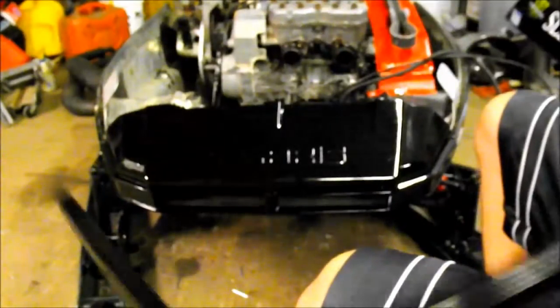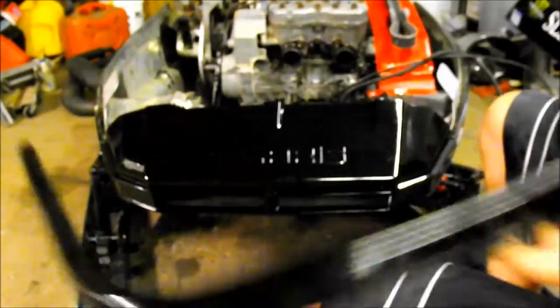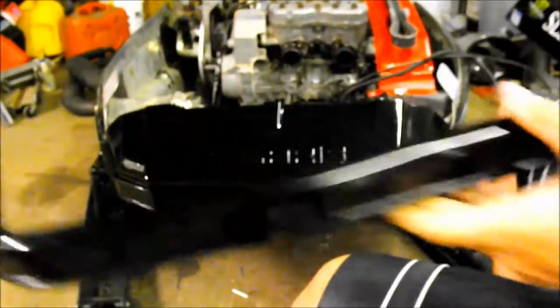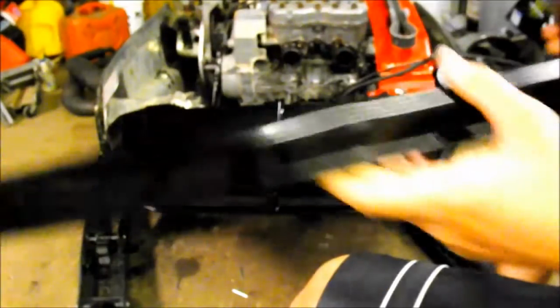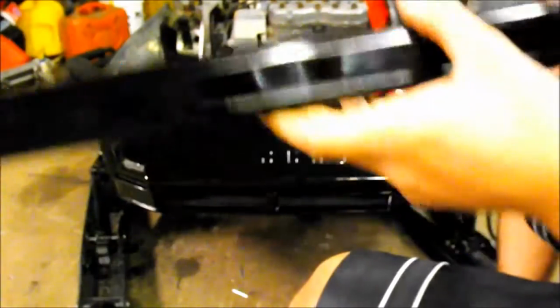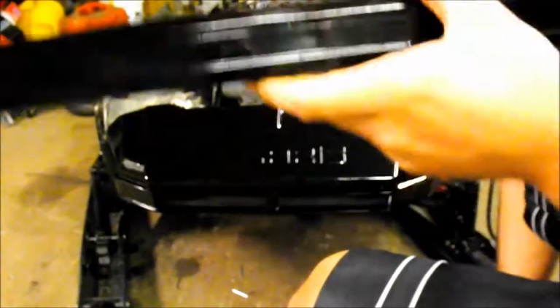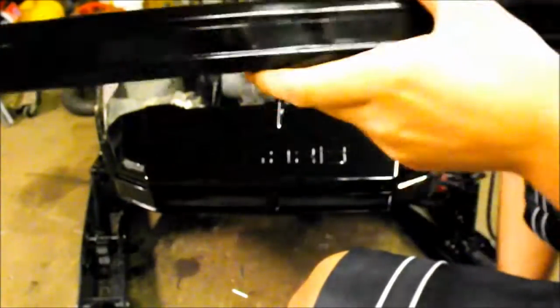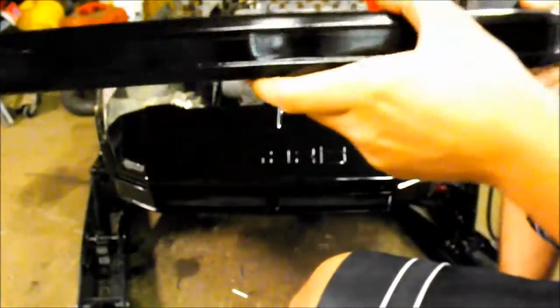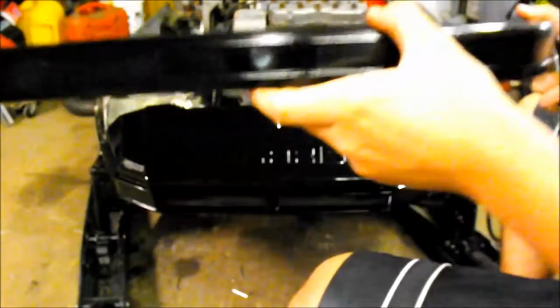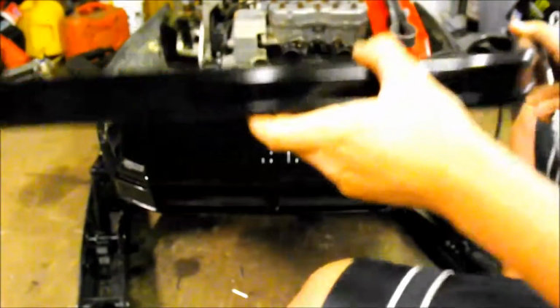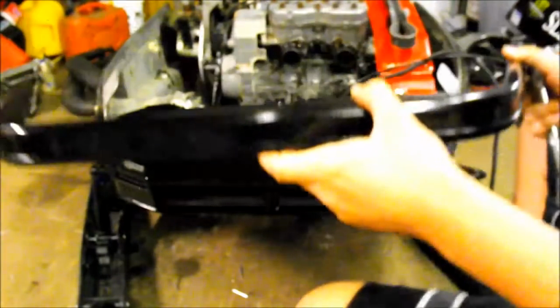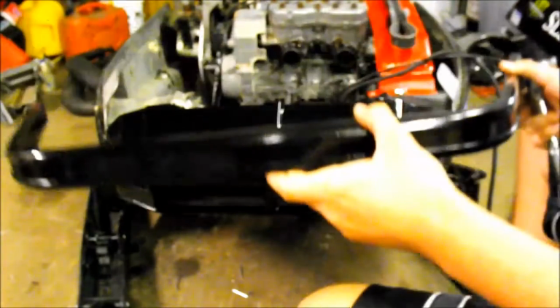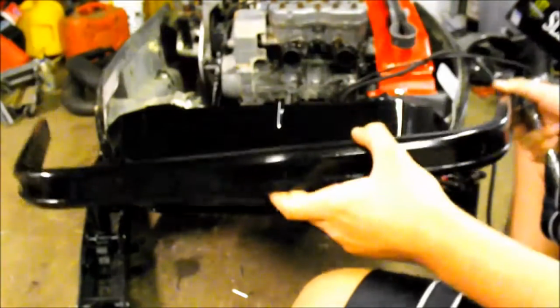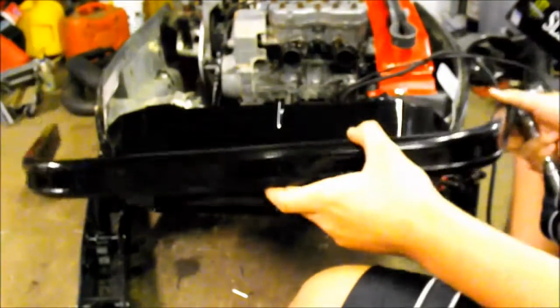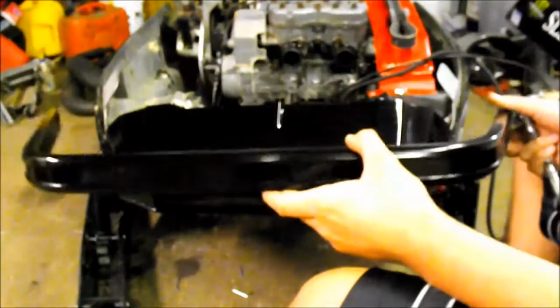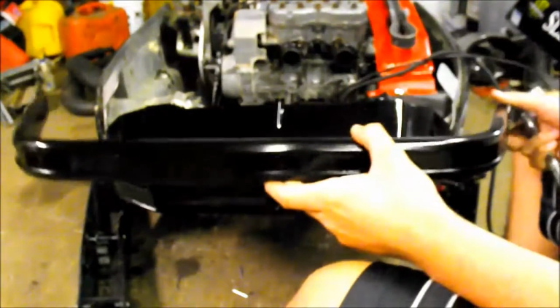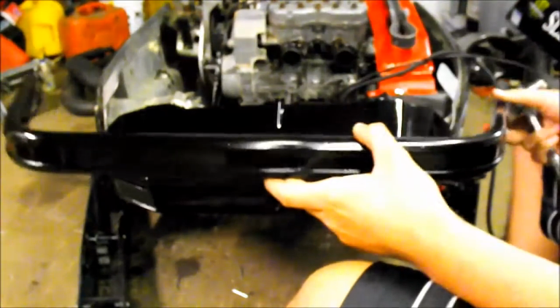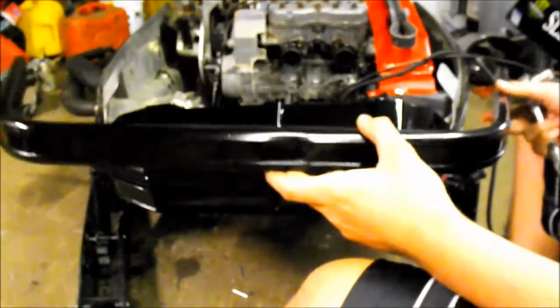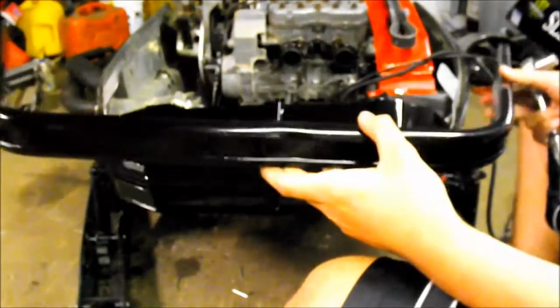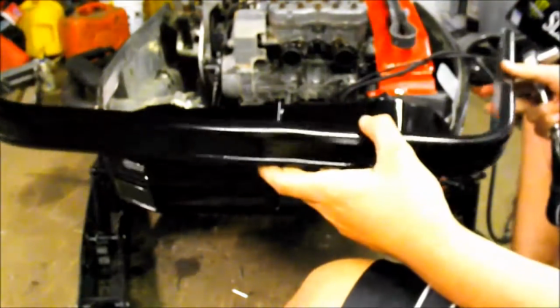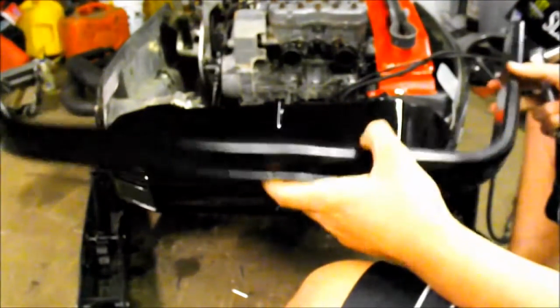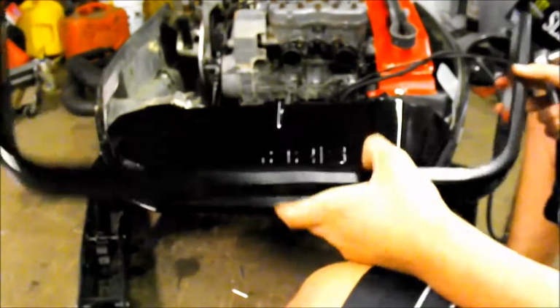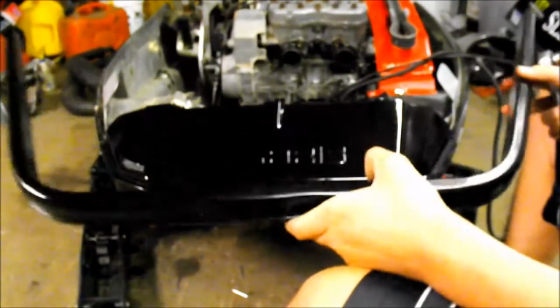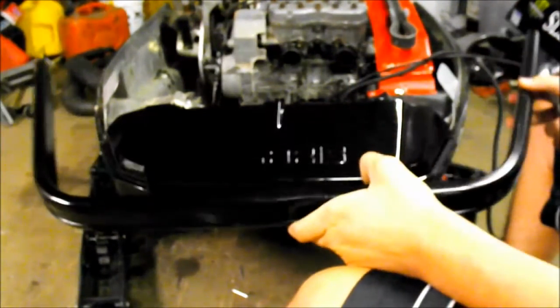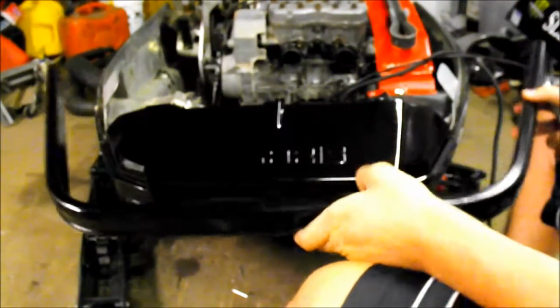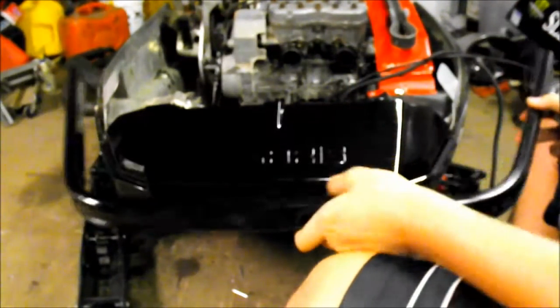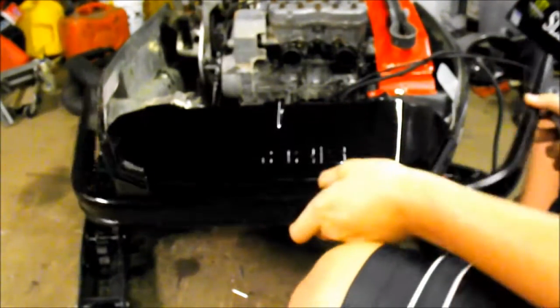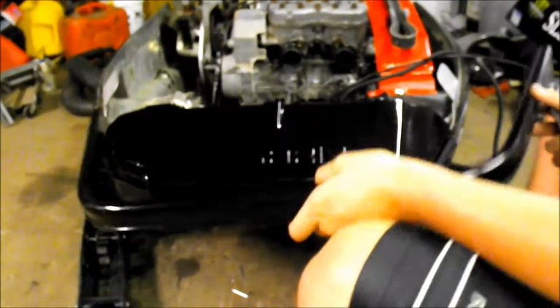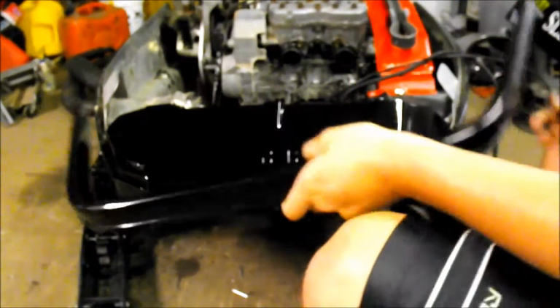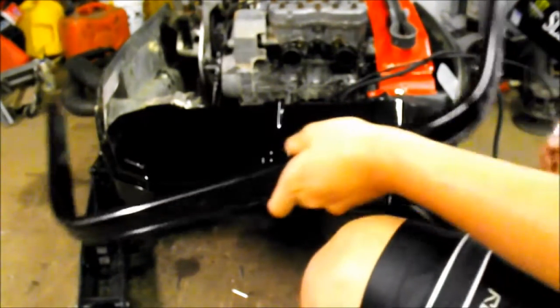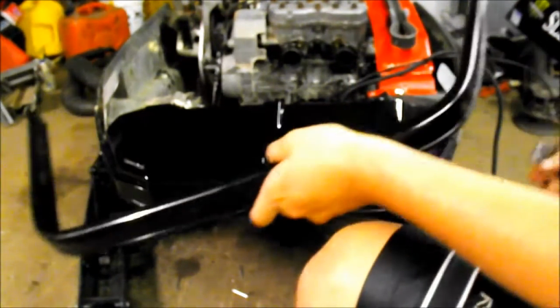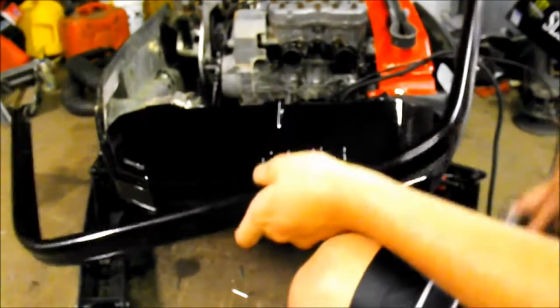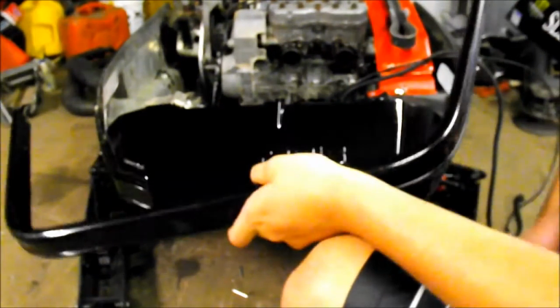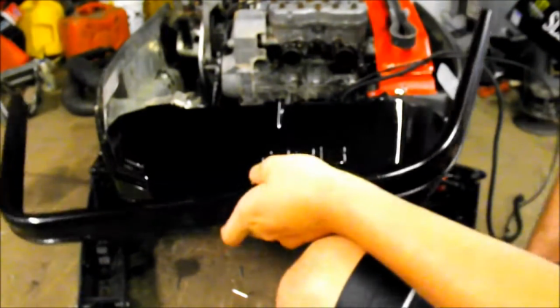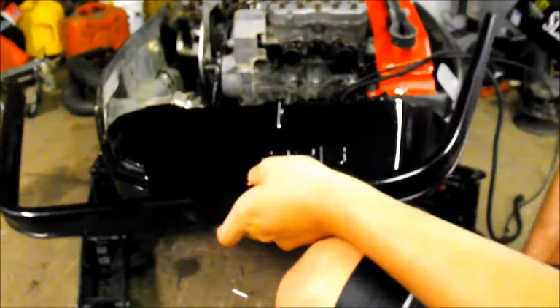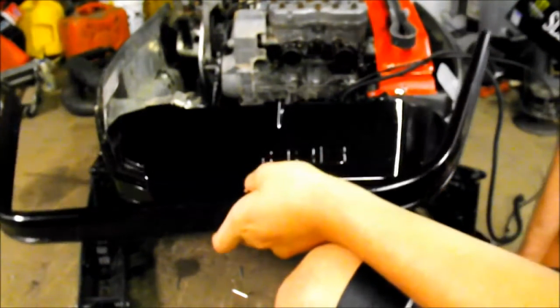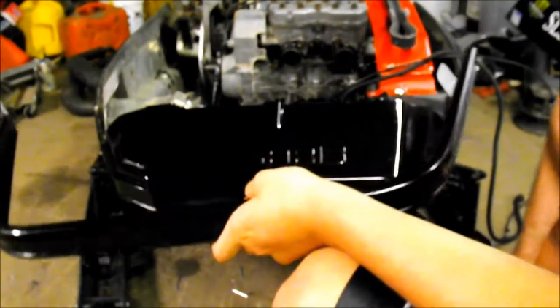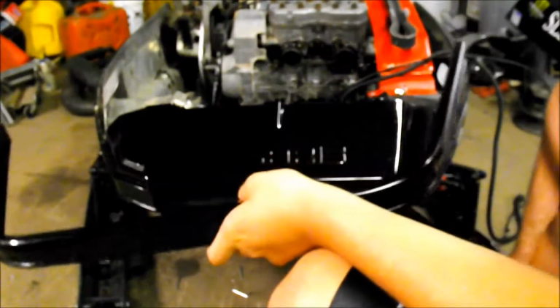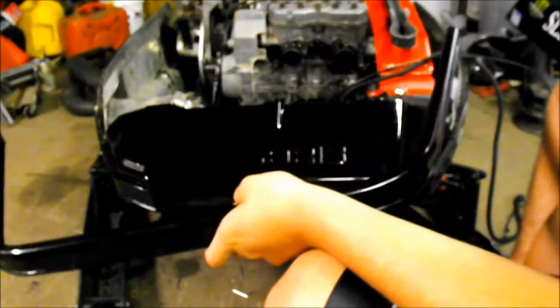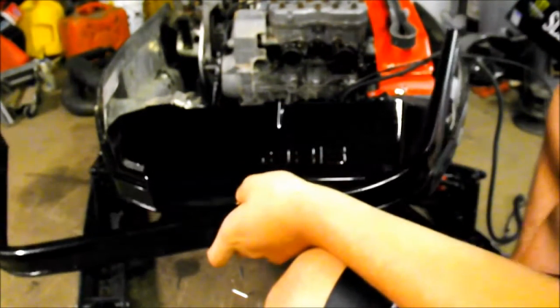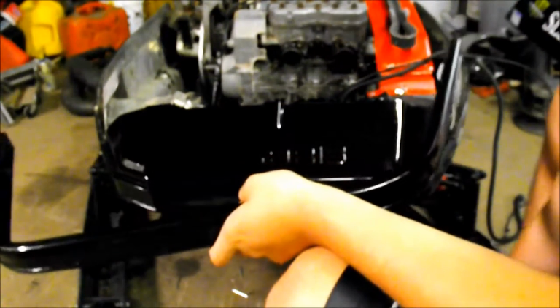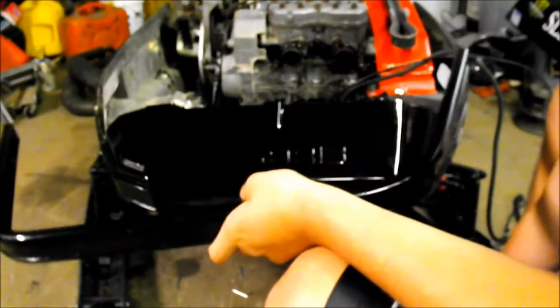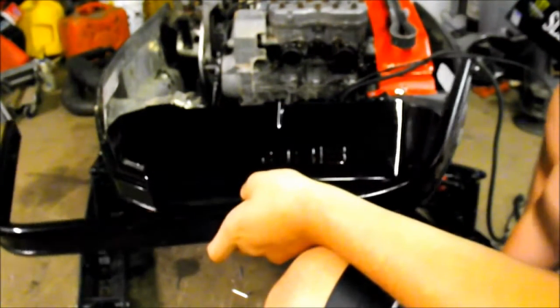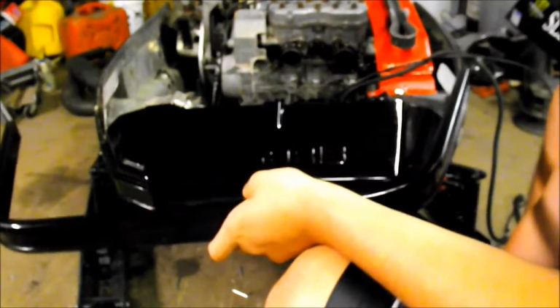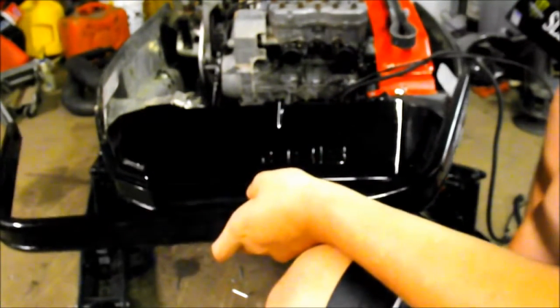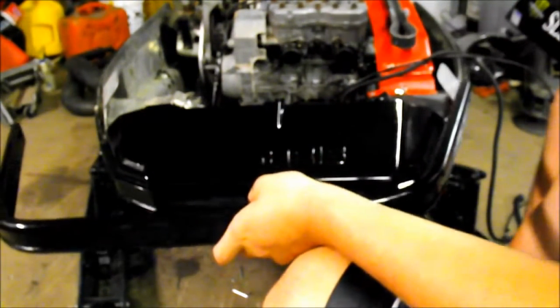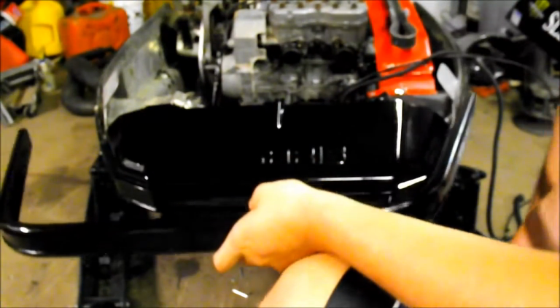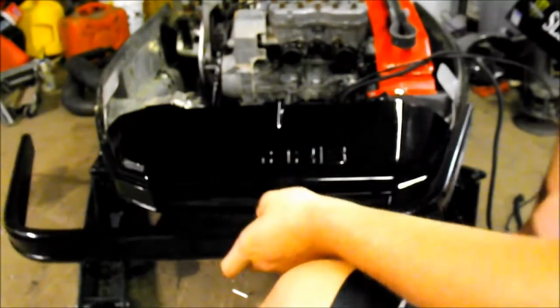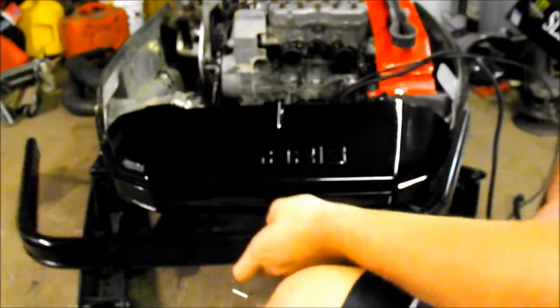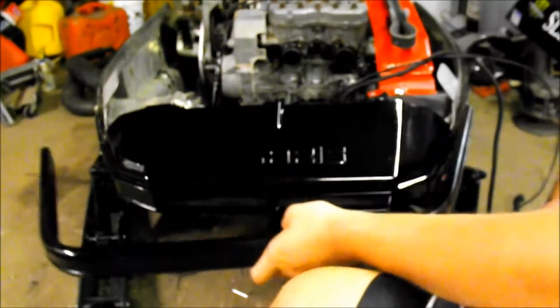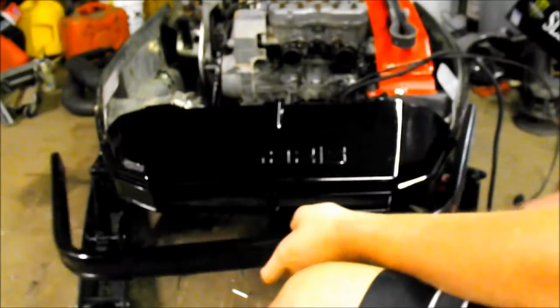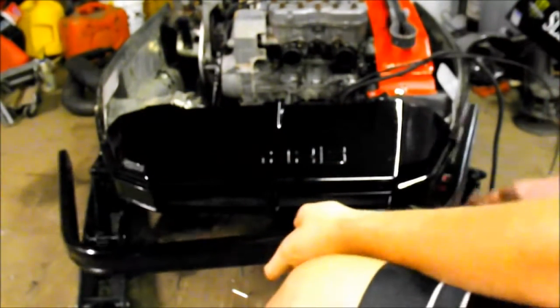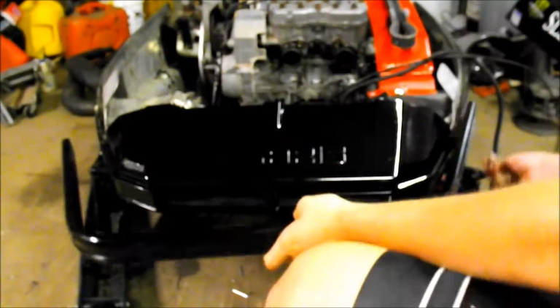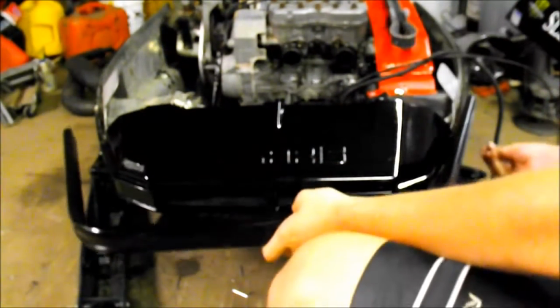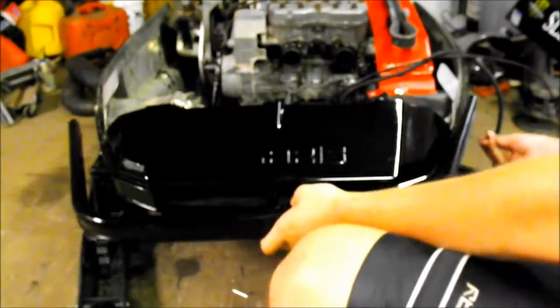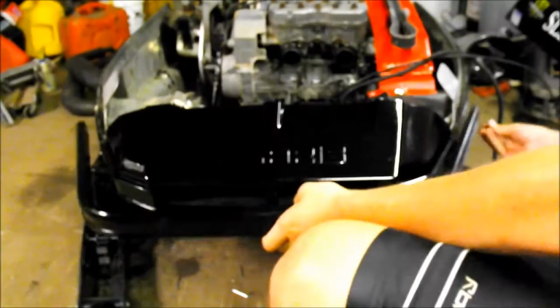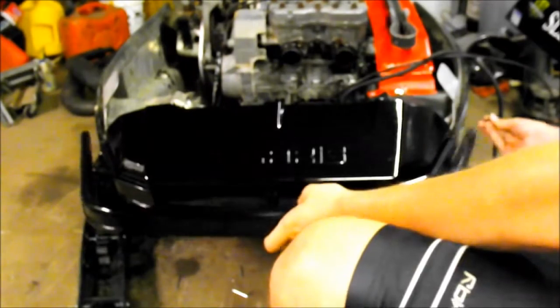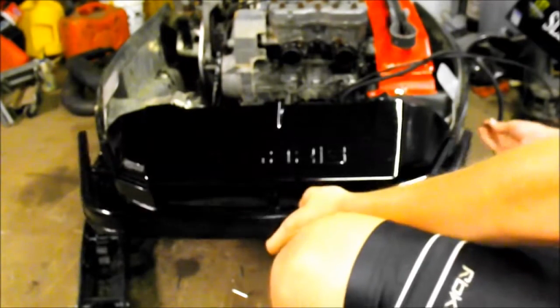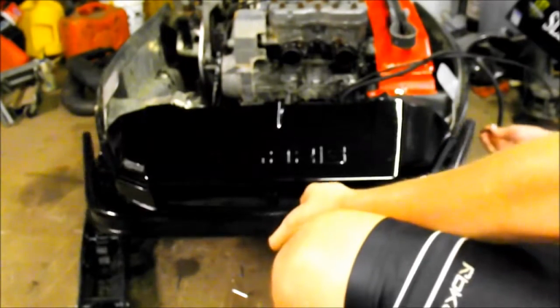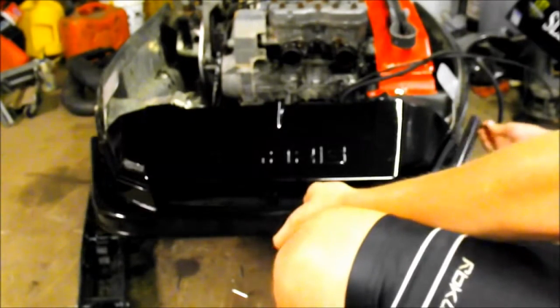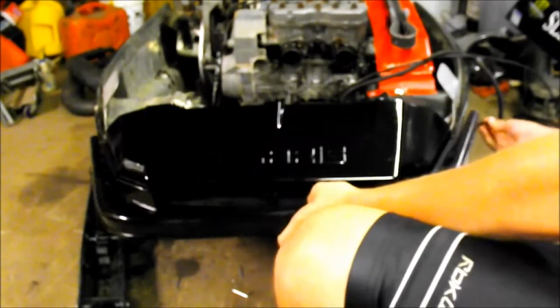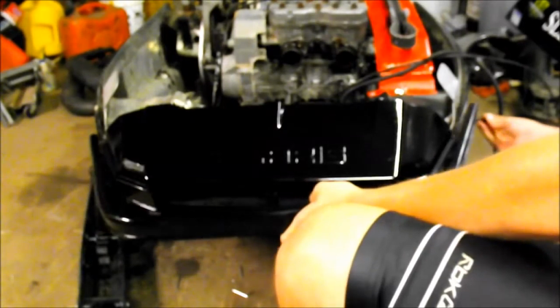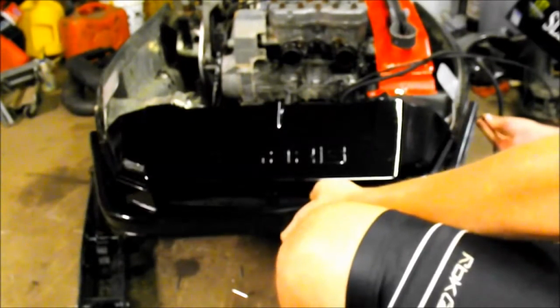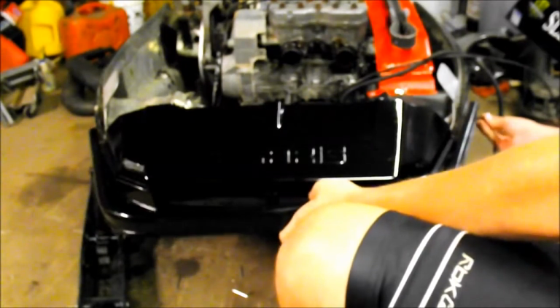I got this bumper here repainted too, so put that on. I'm going to put it in there.